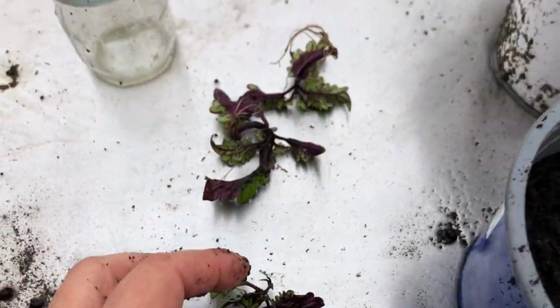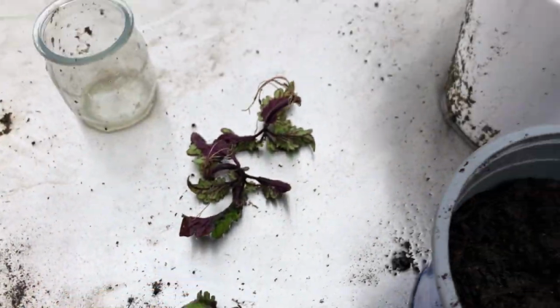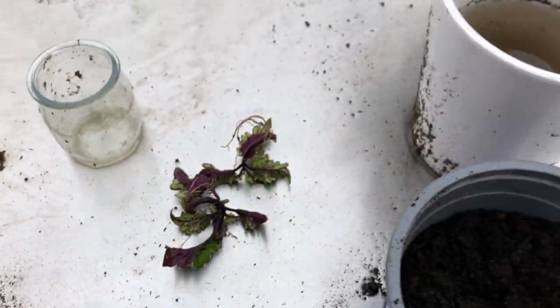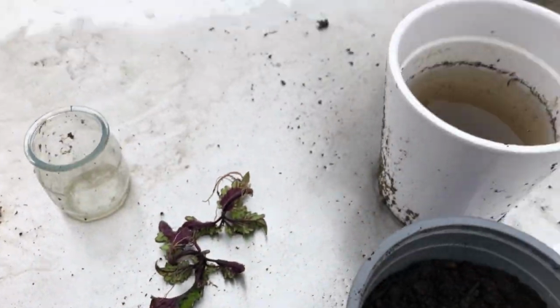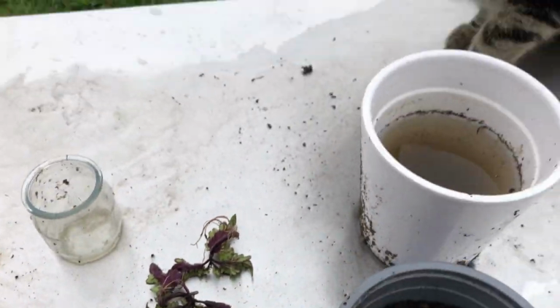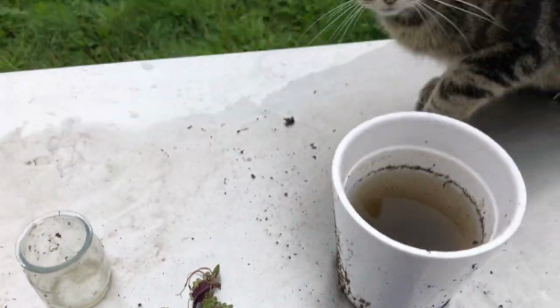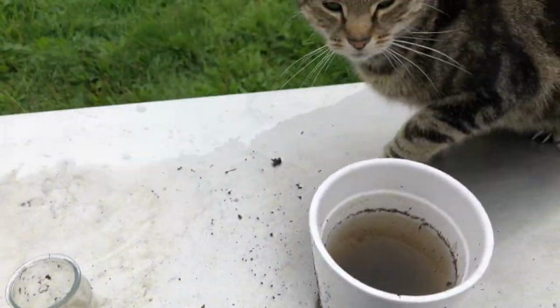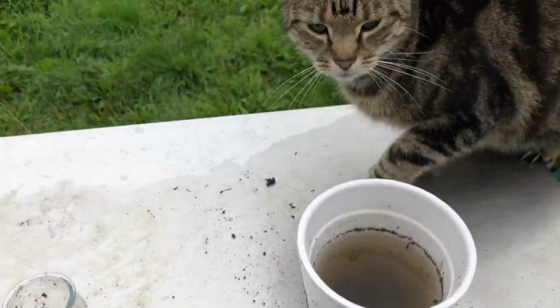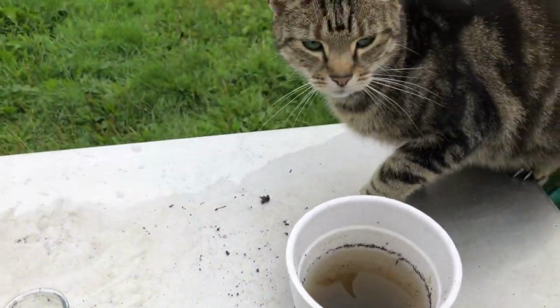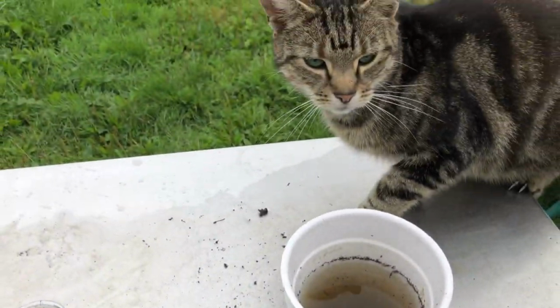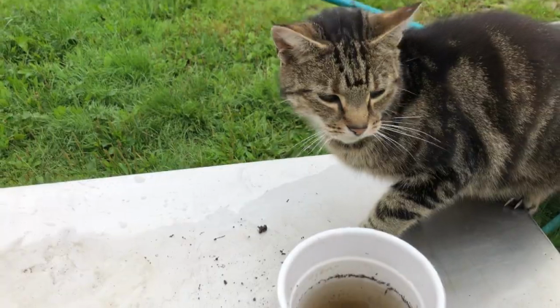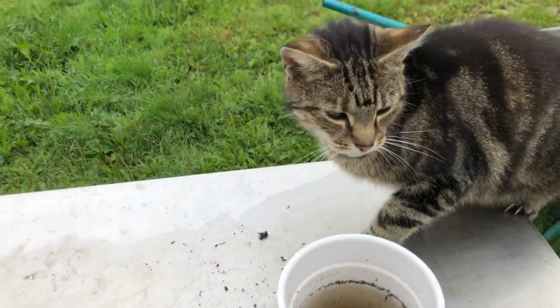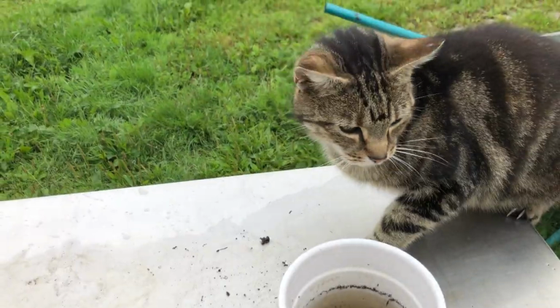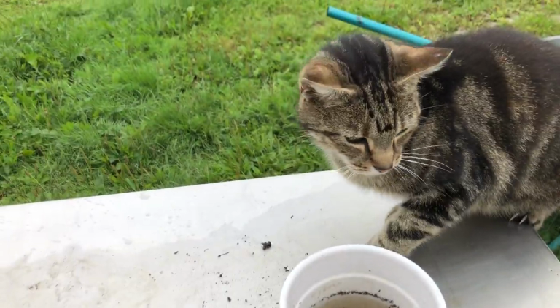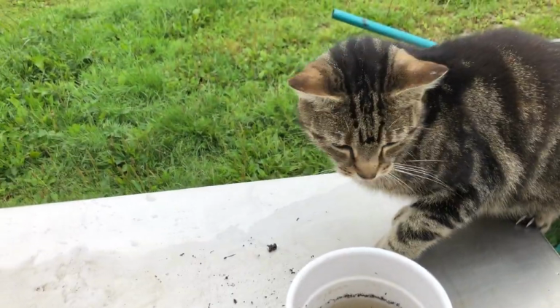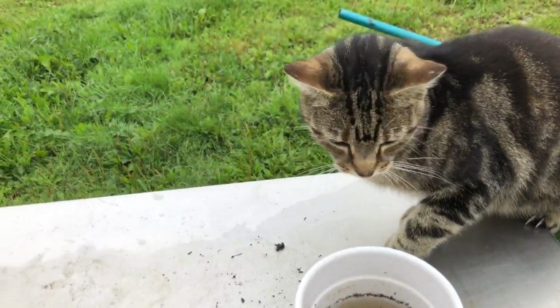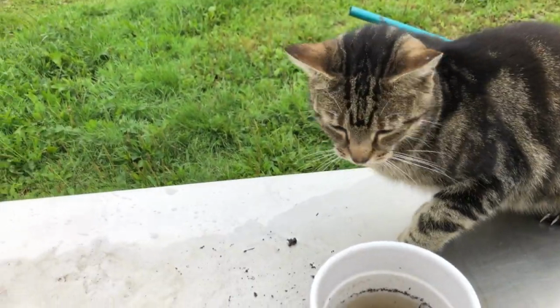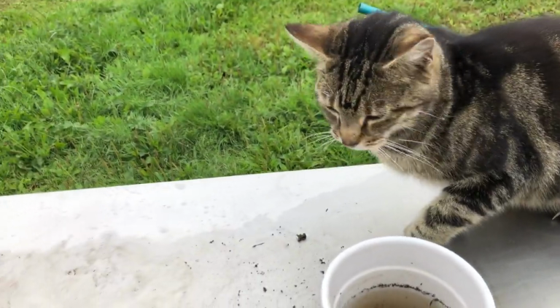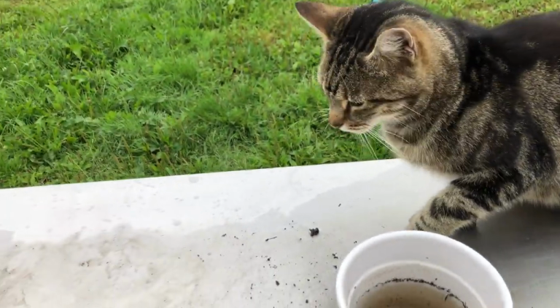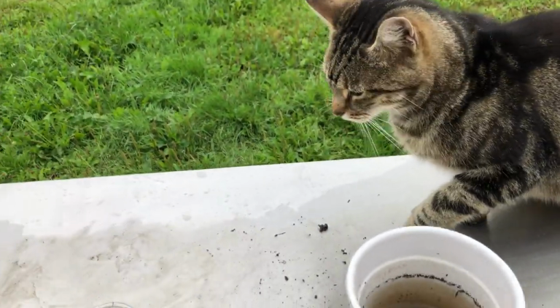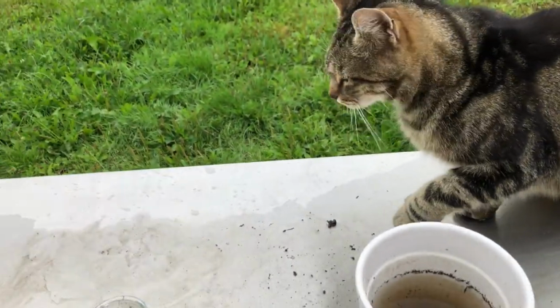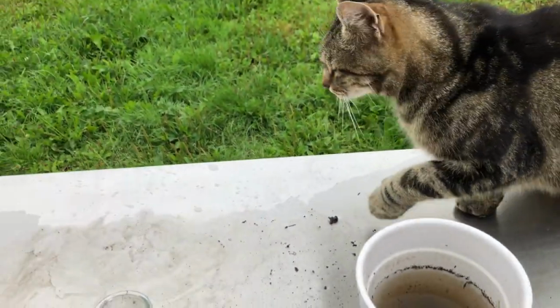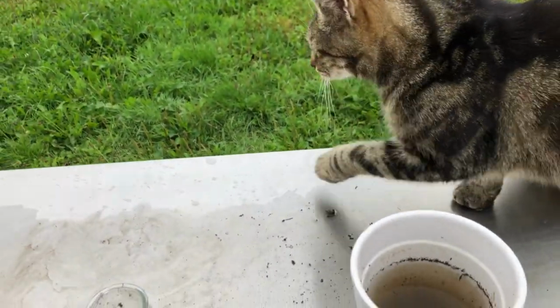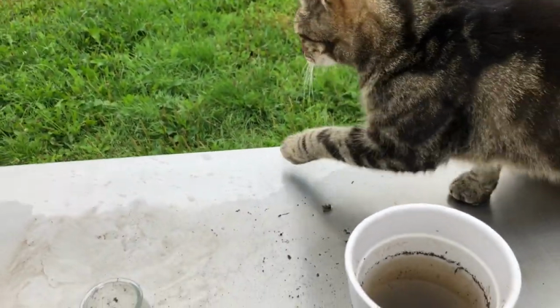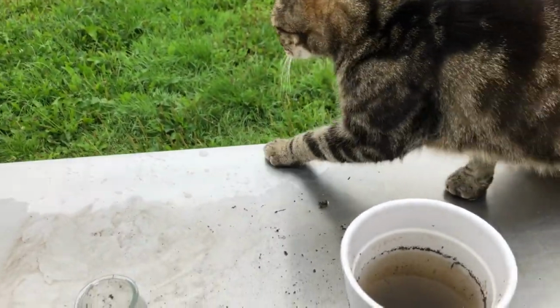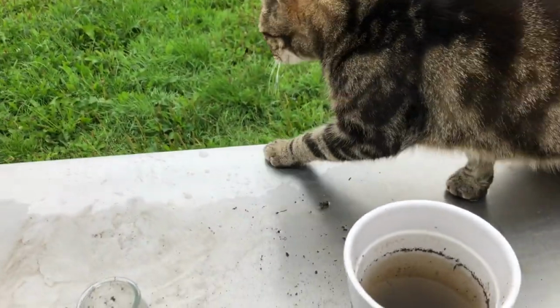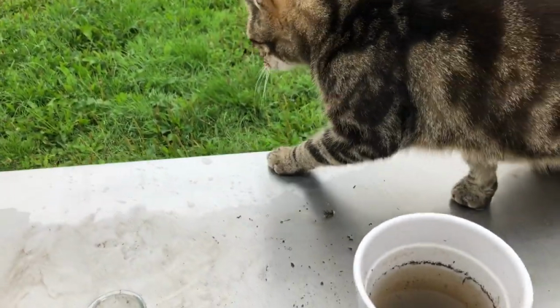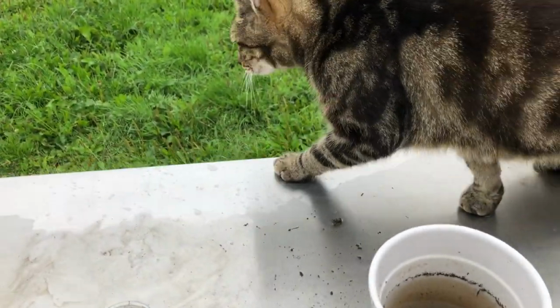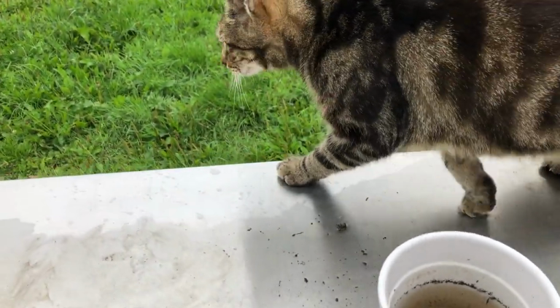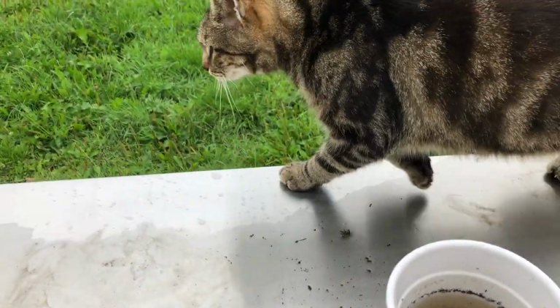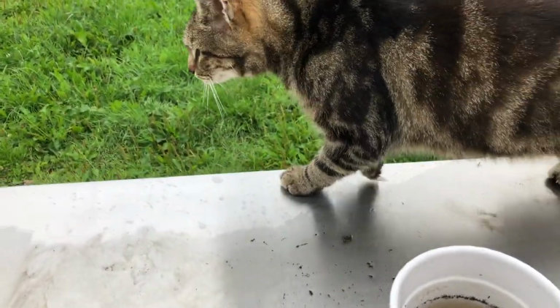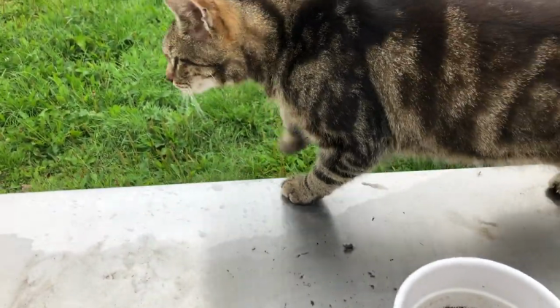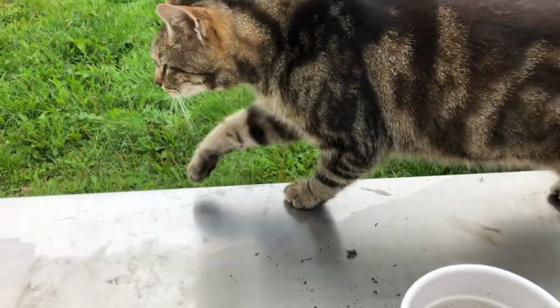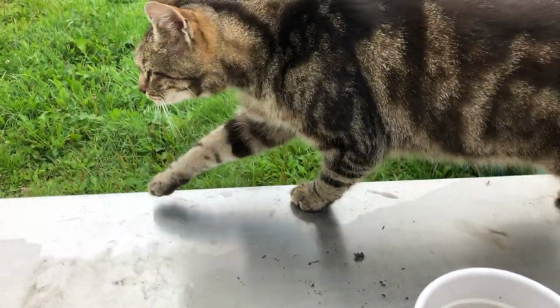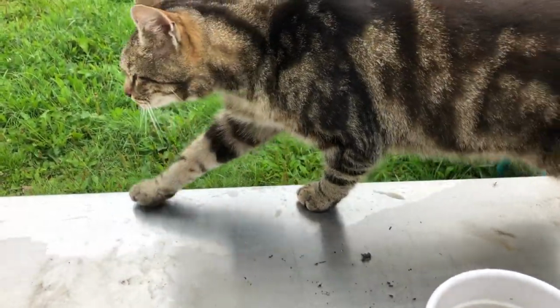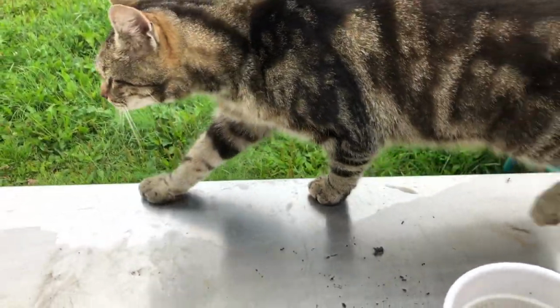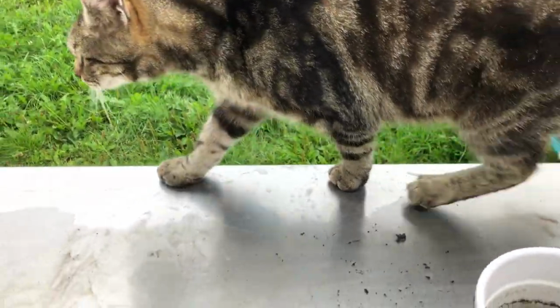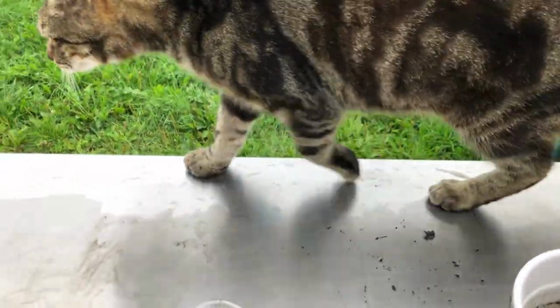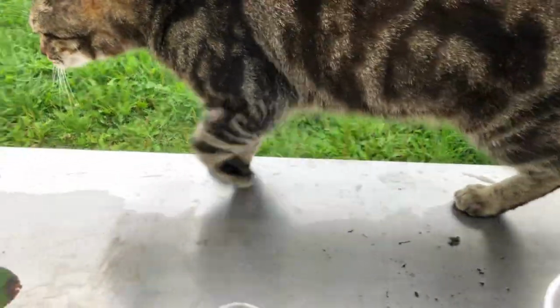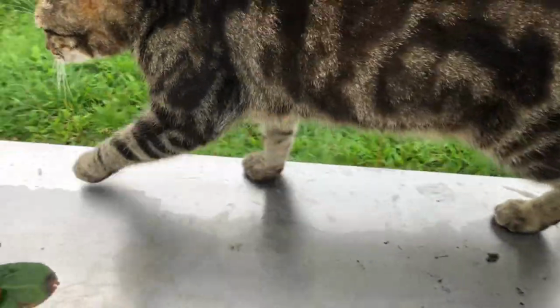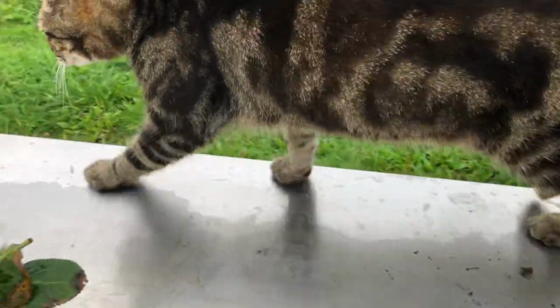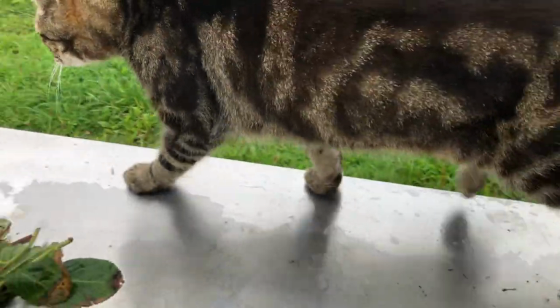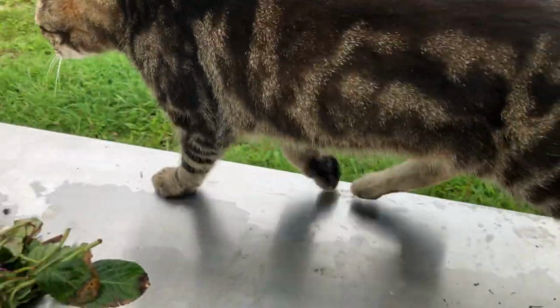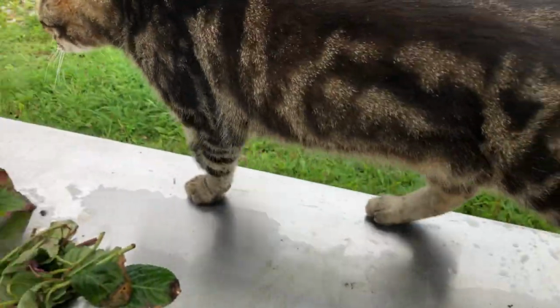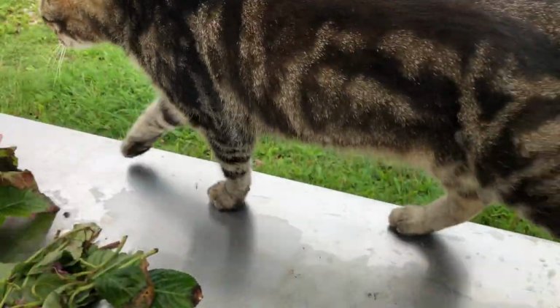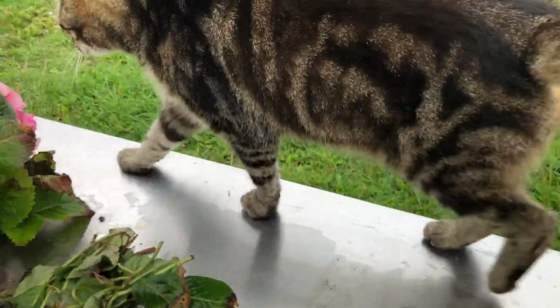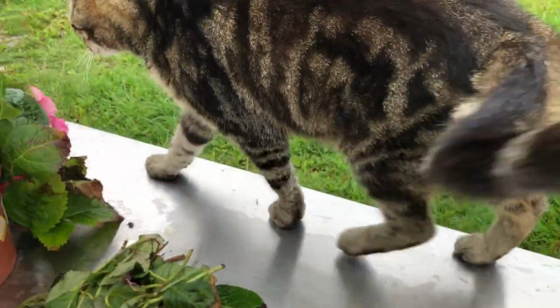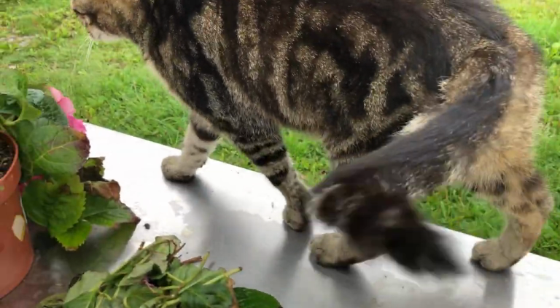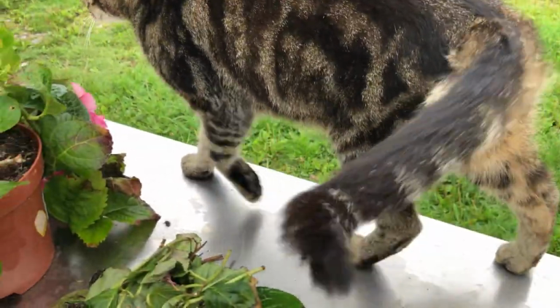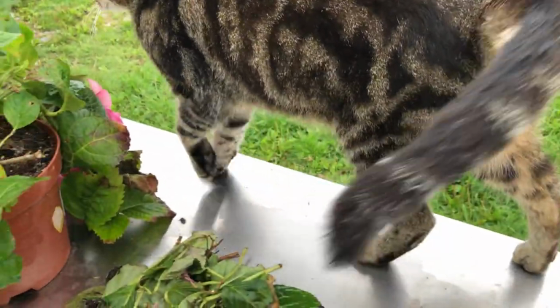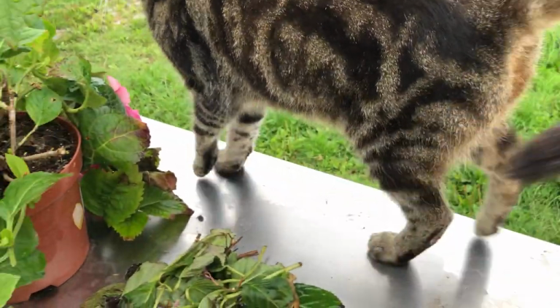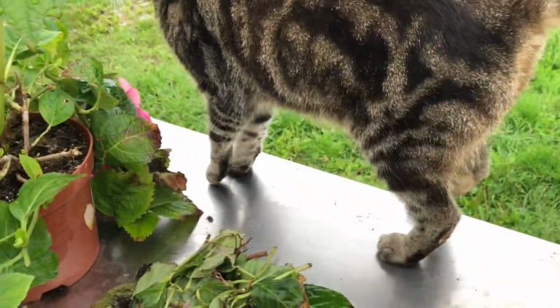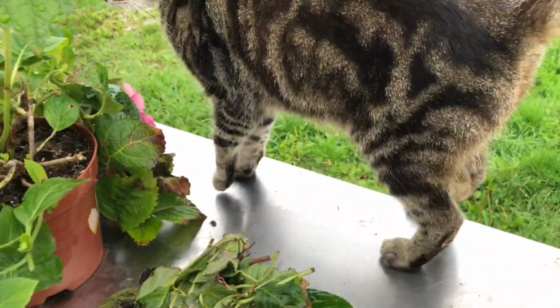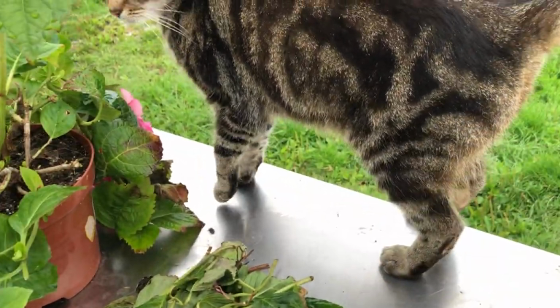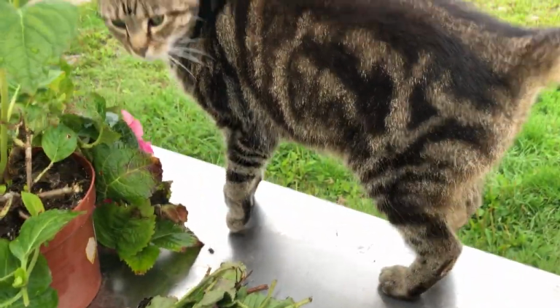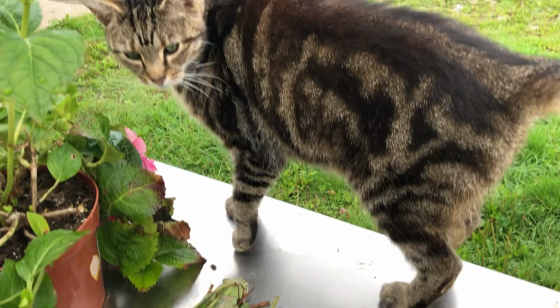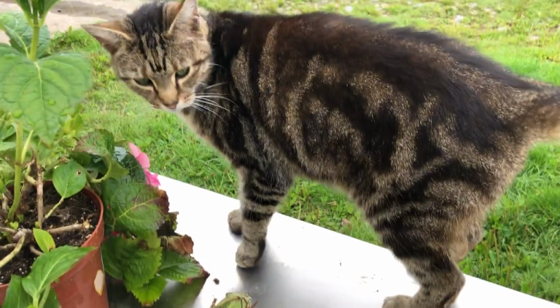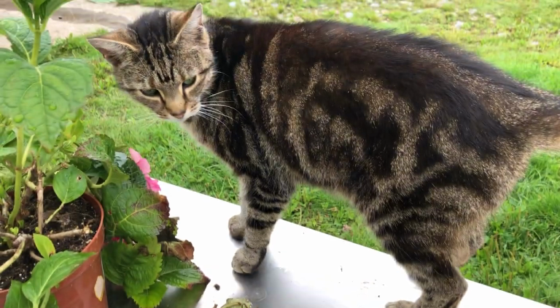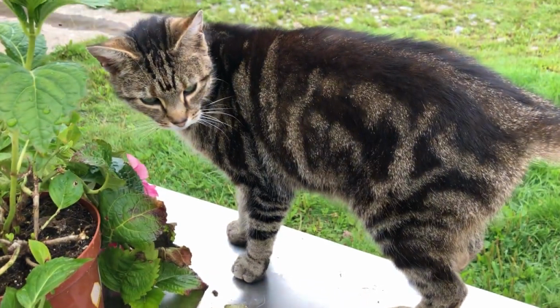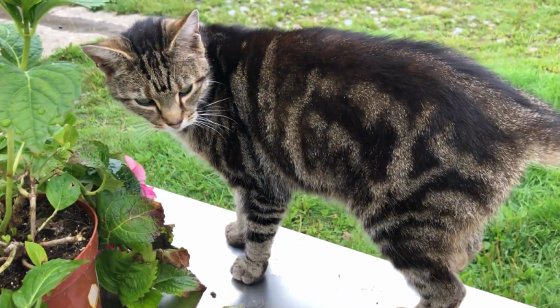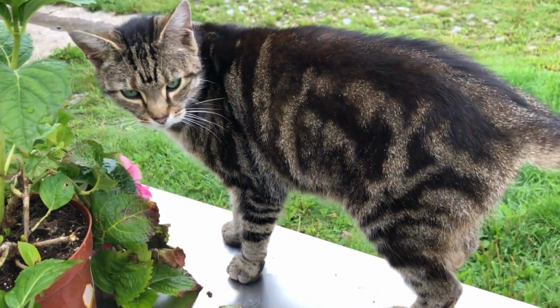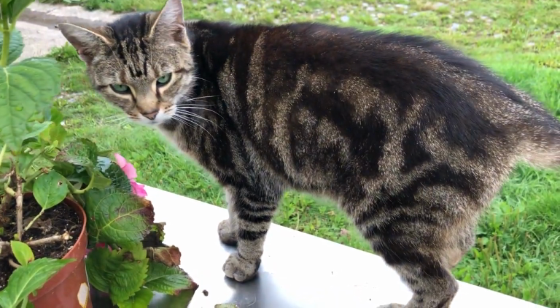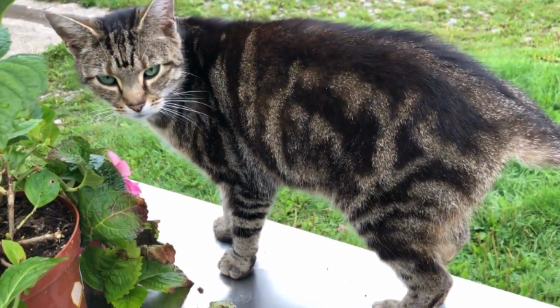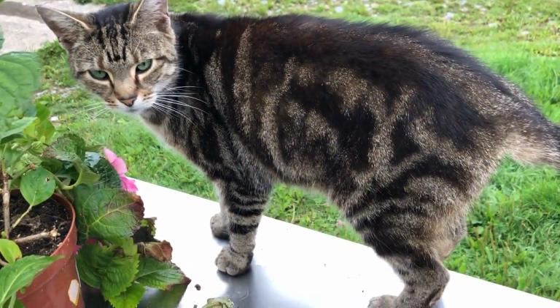Oh, oven mitt, you've come to help, have you? You good kitty. Yeah. How are you?